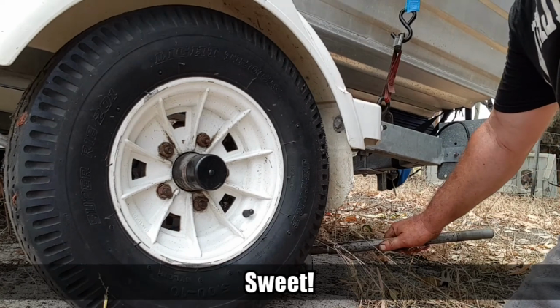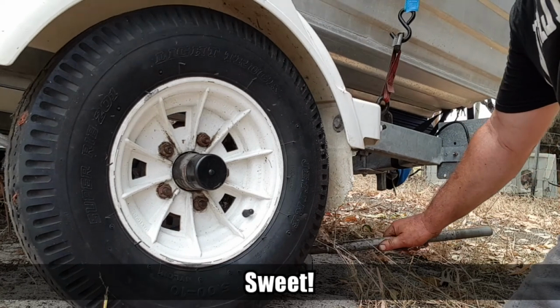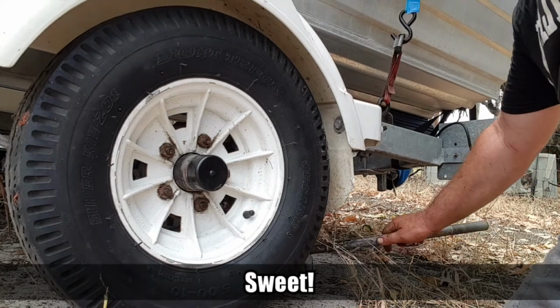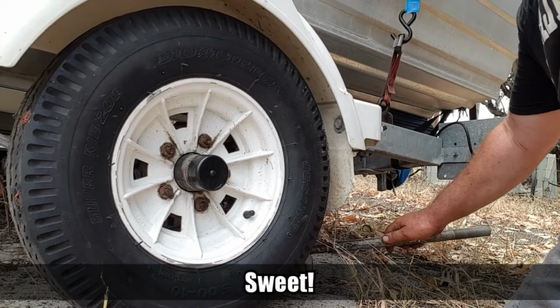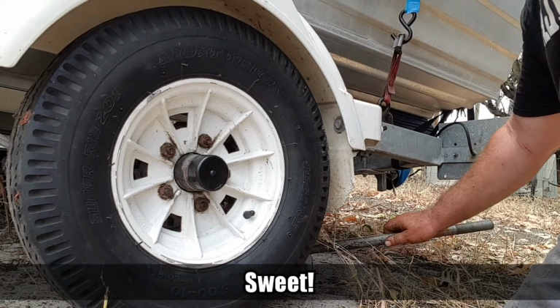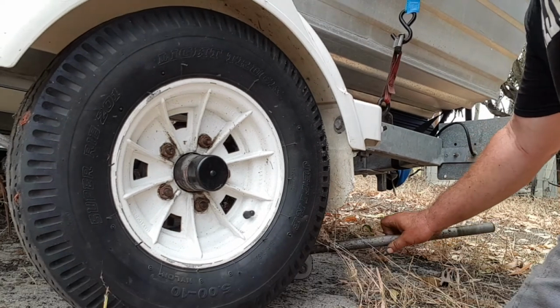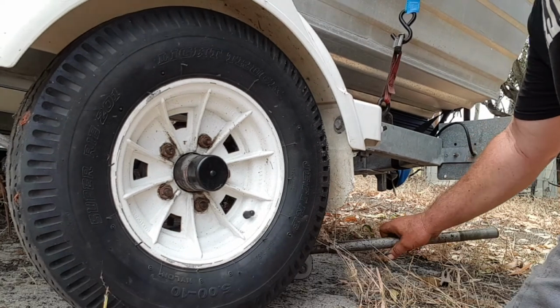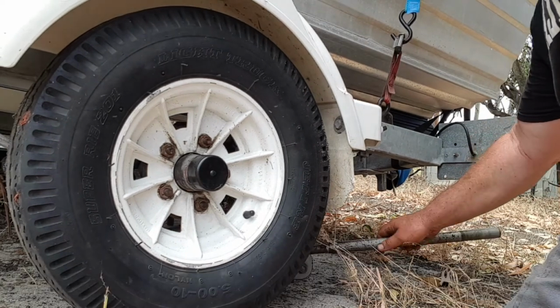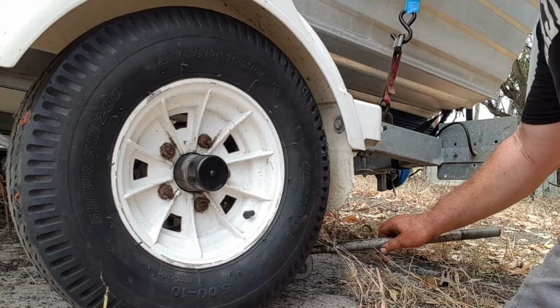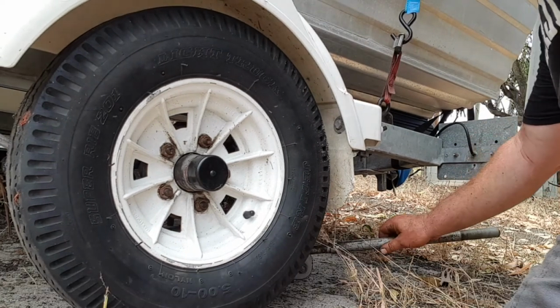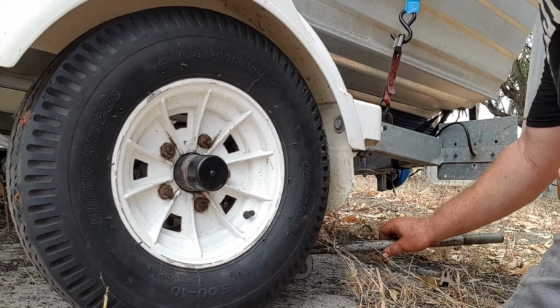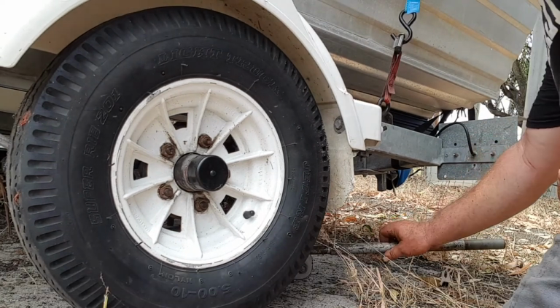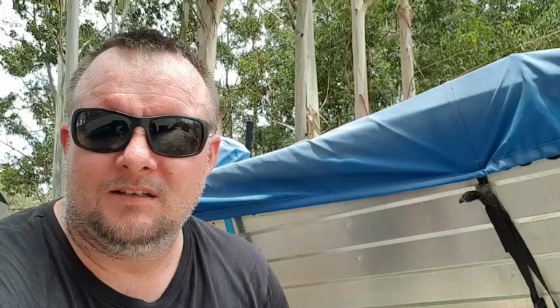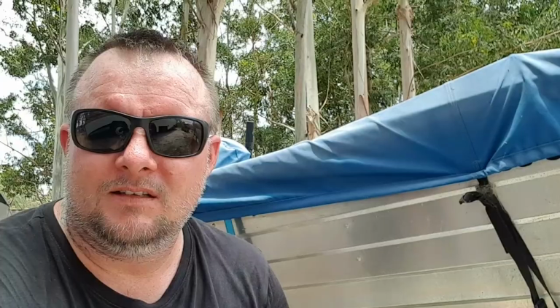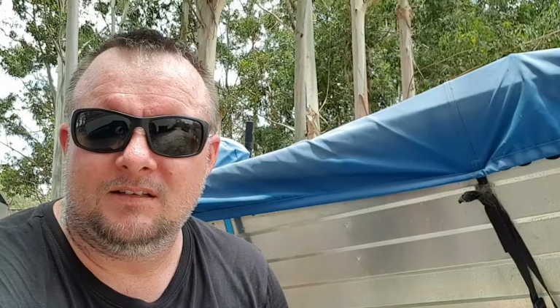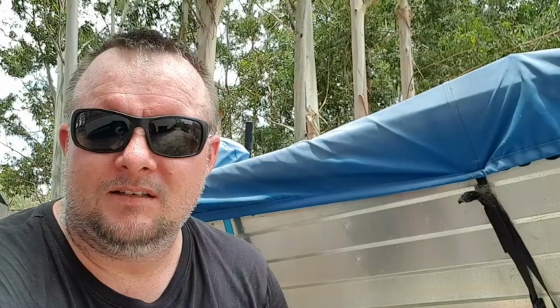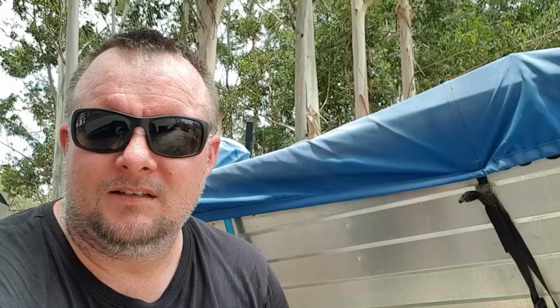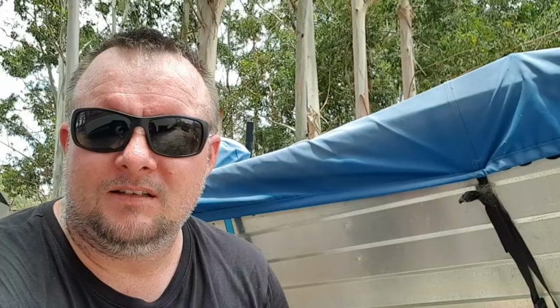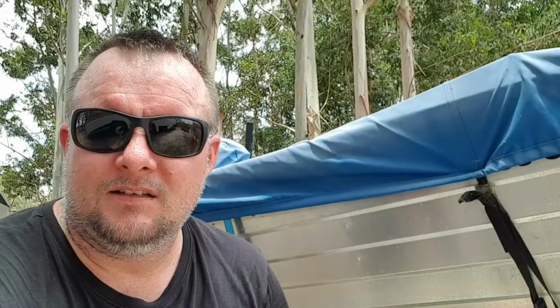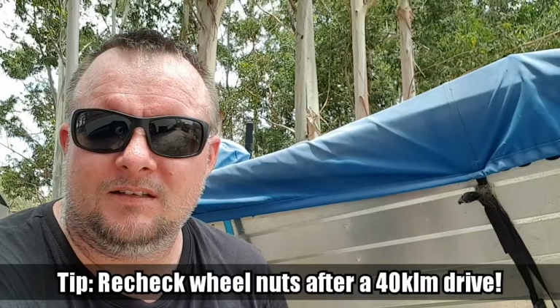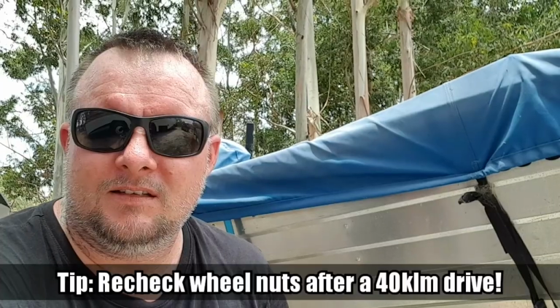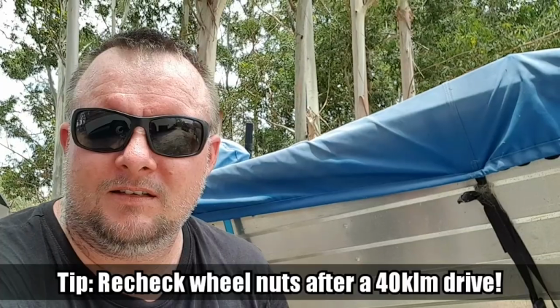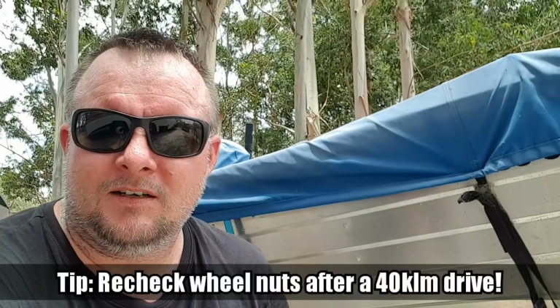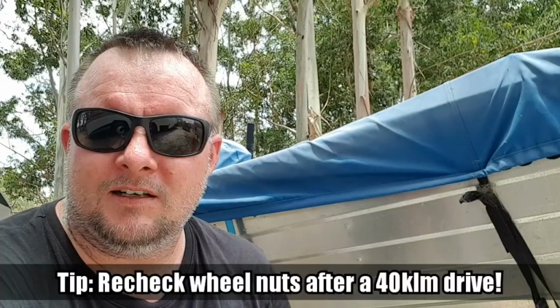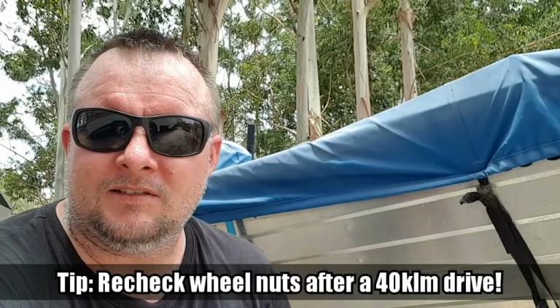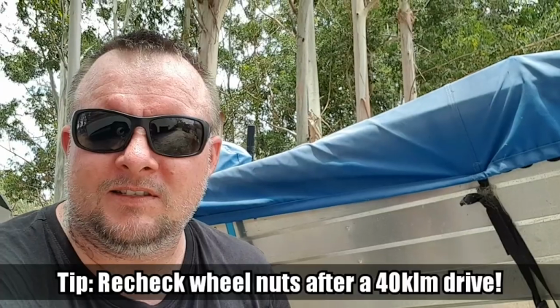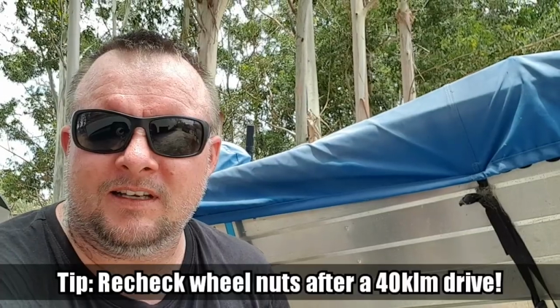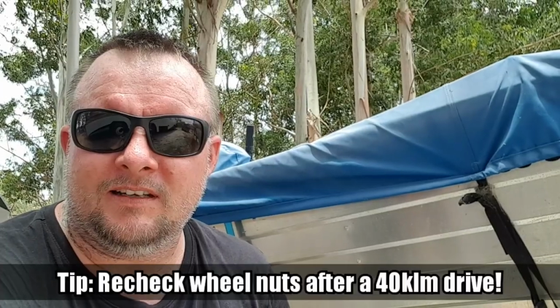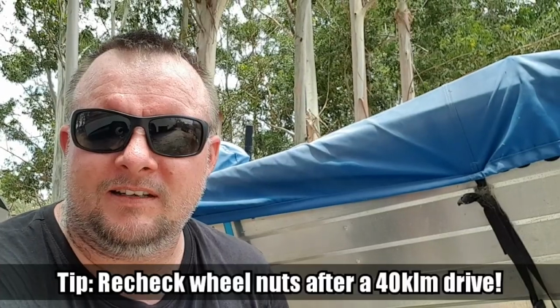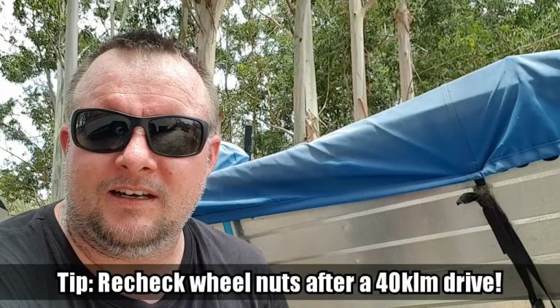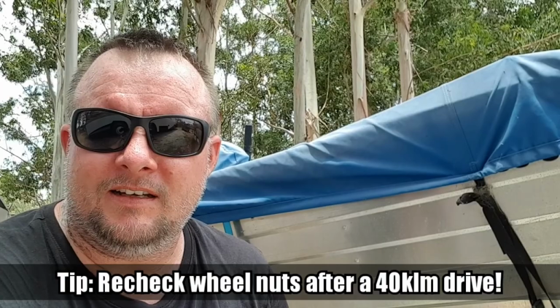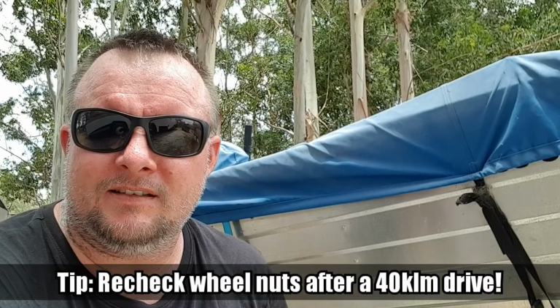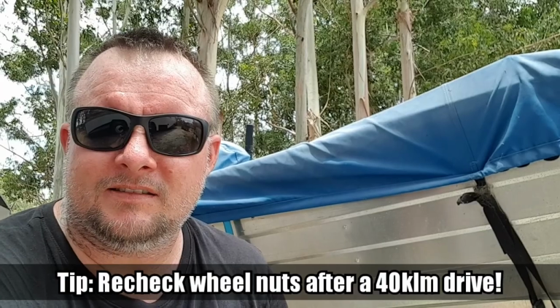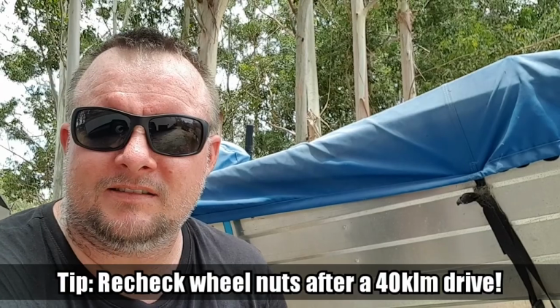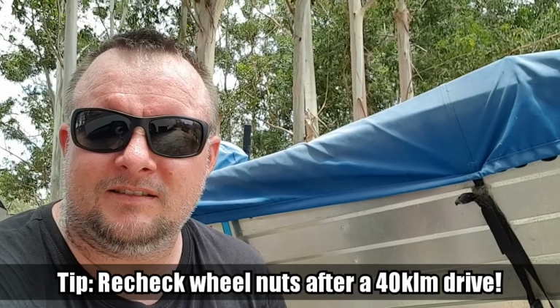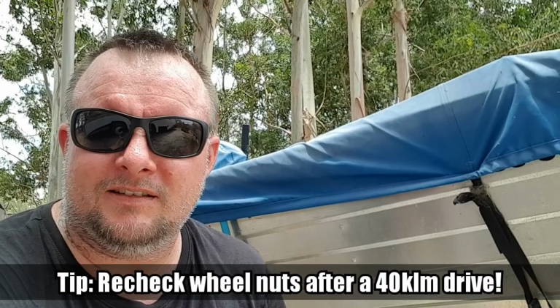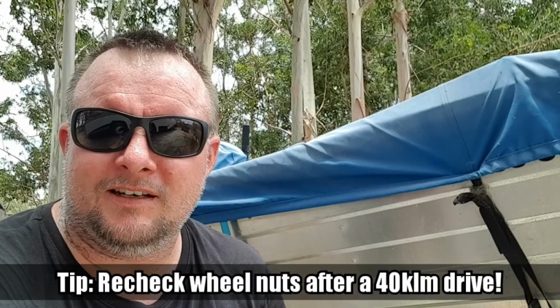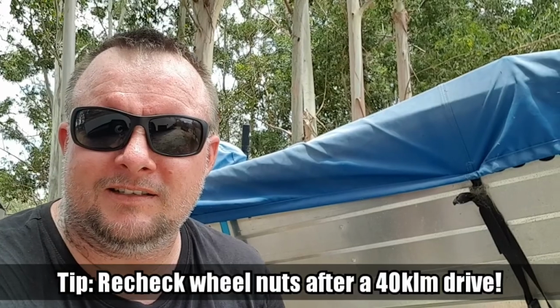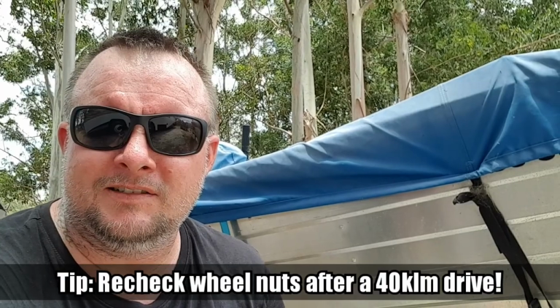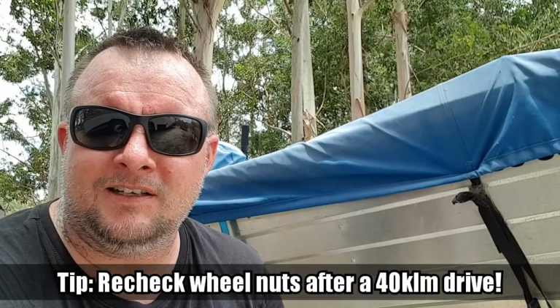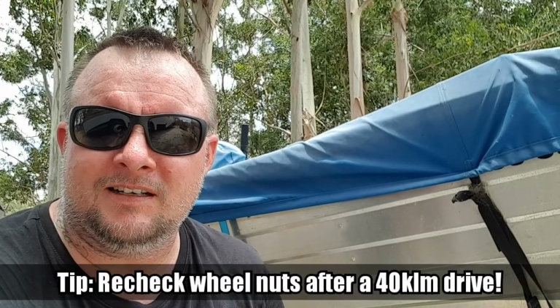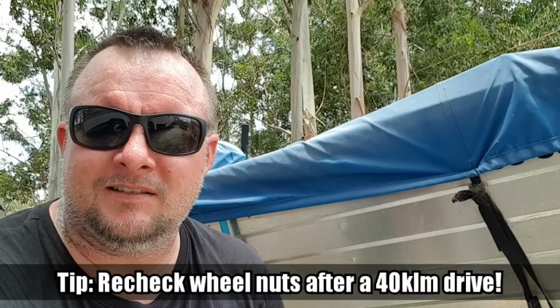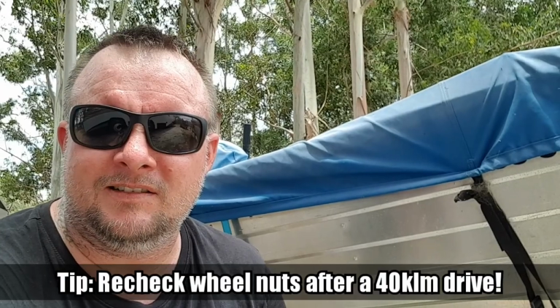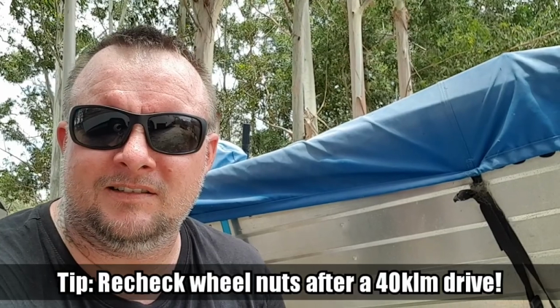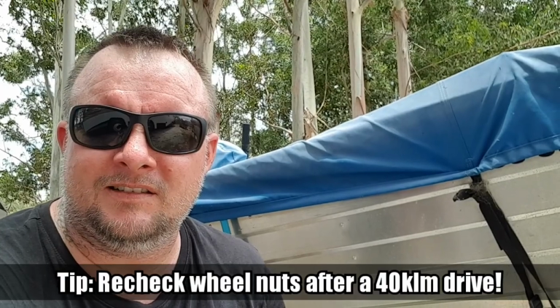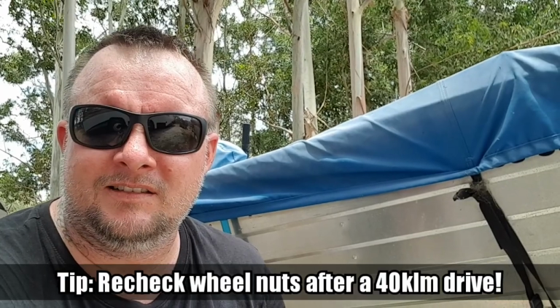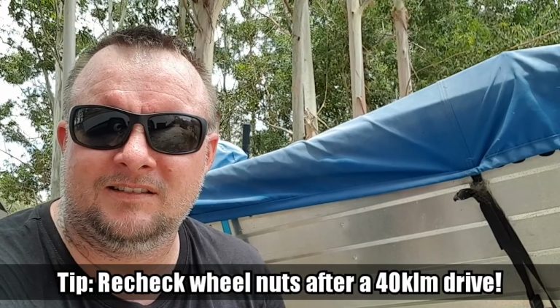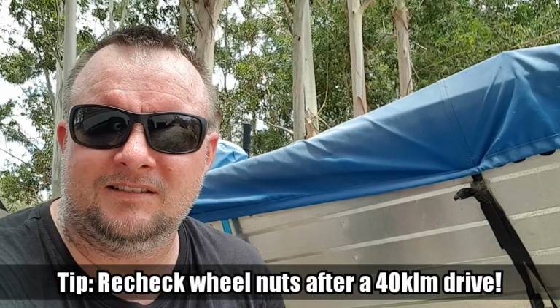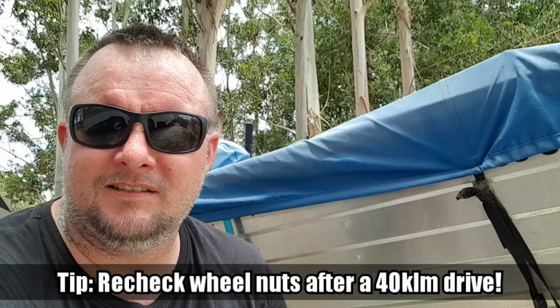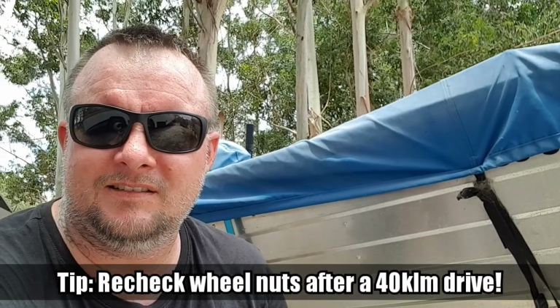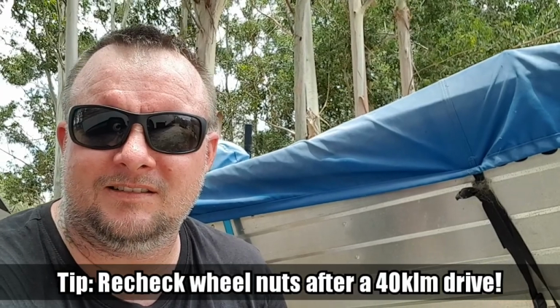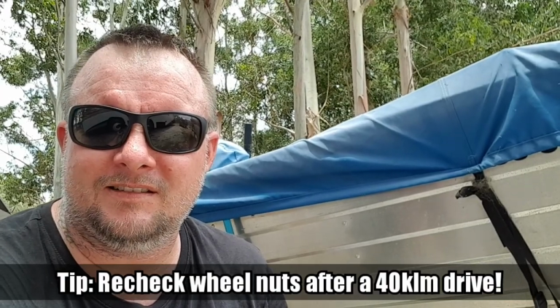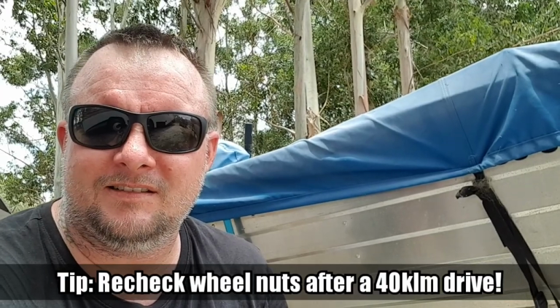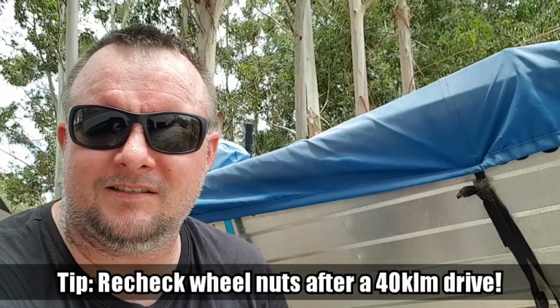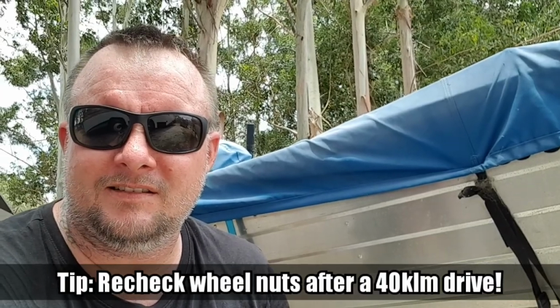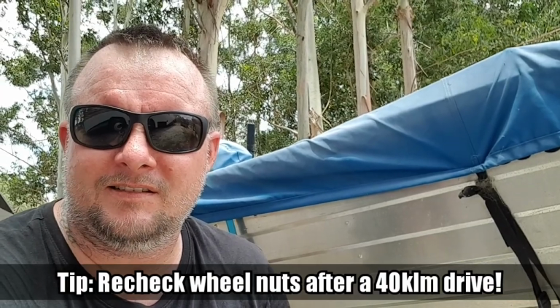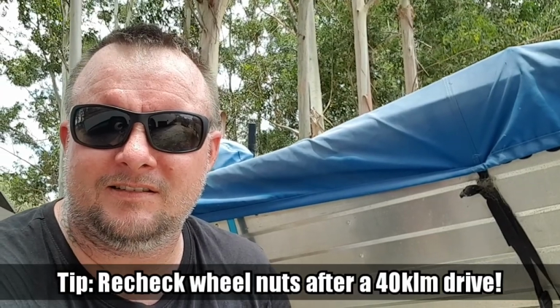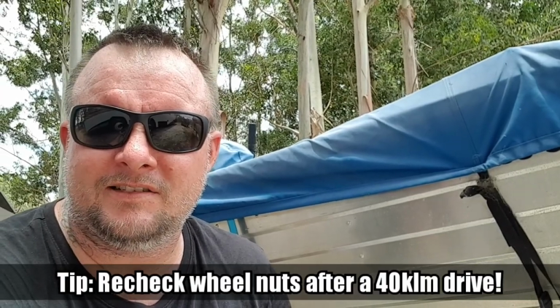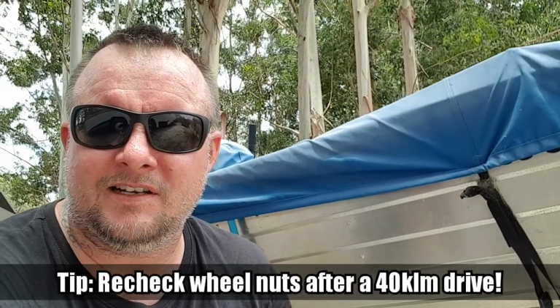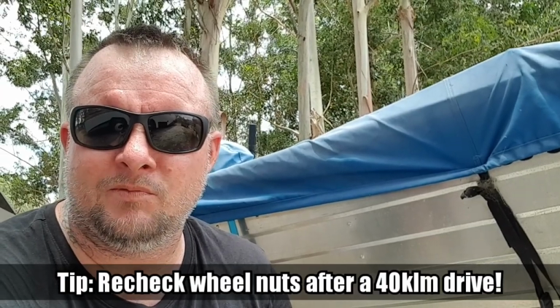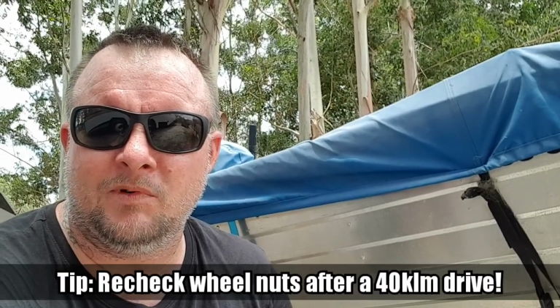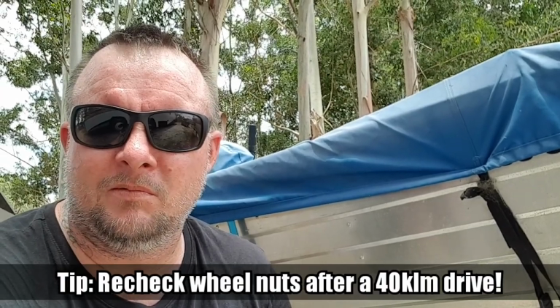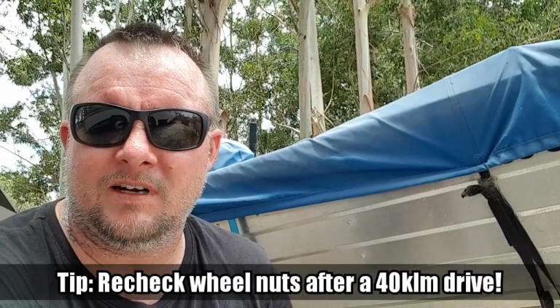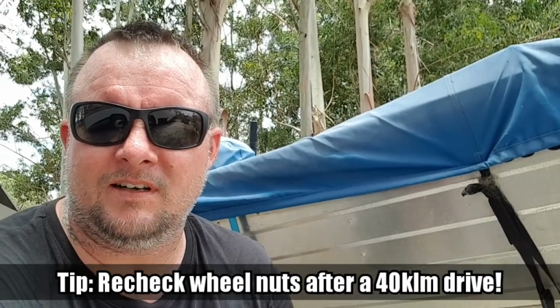It's a hot stinking day and I decided to change wheel bearings!